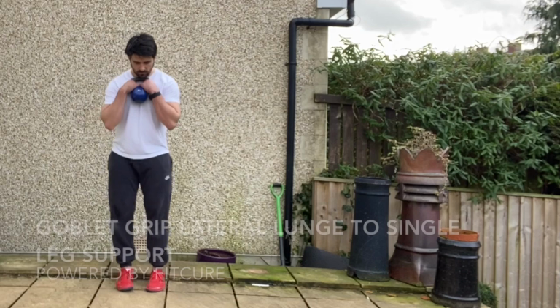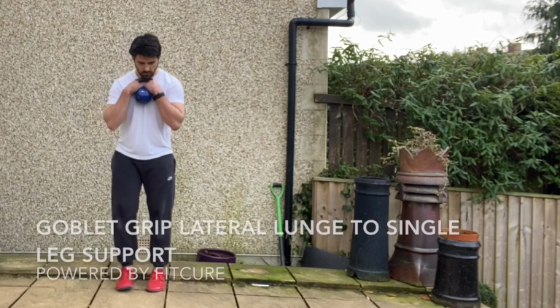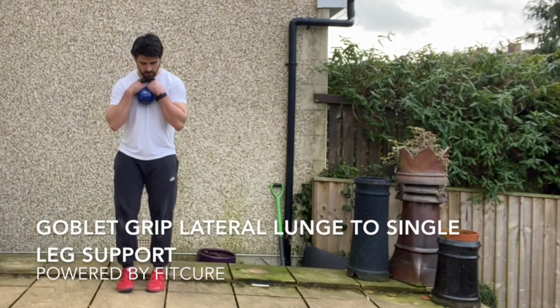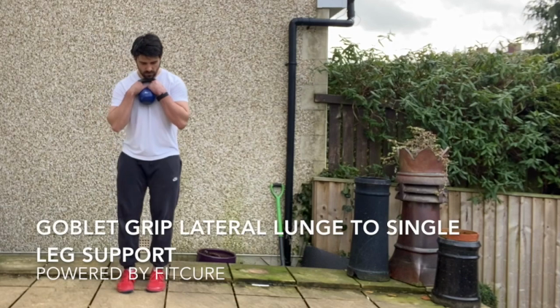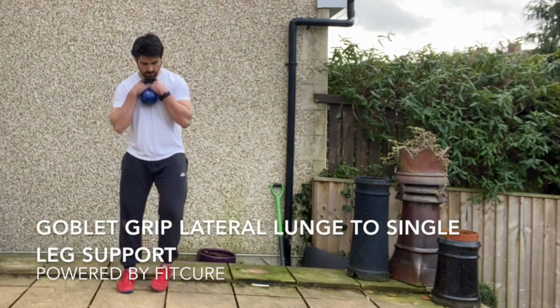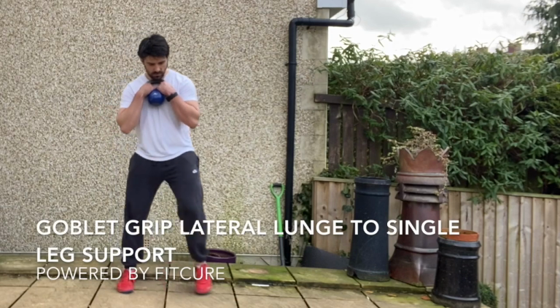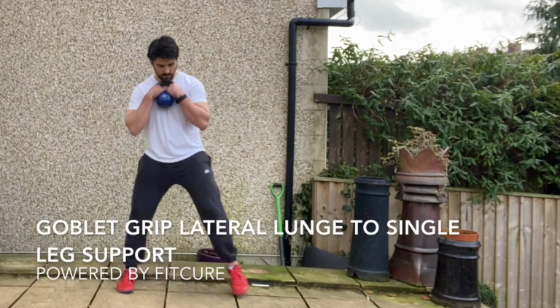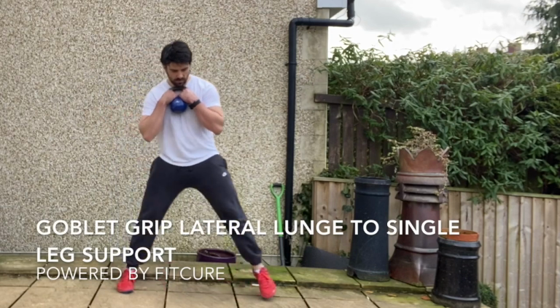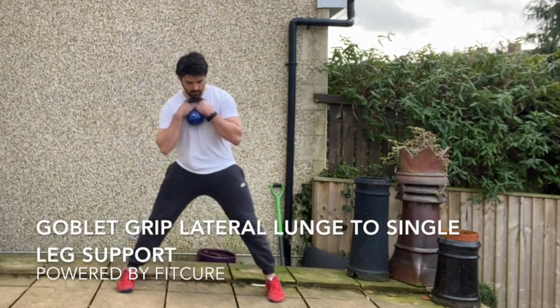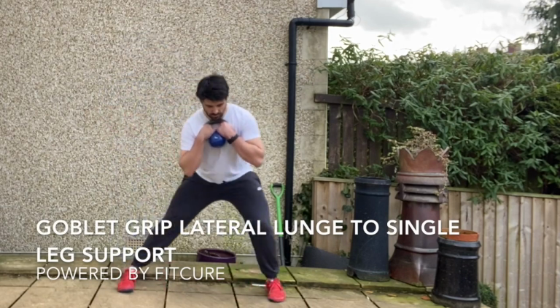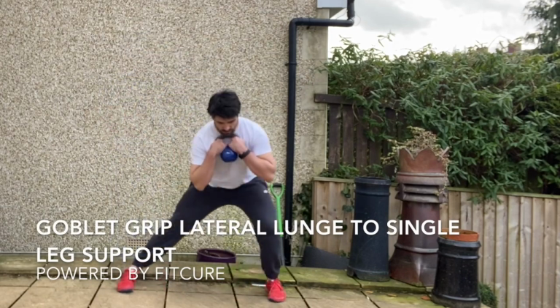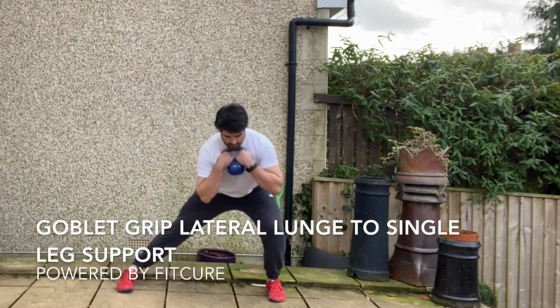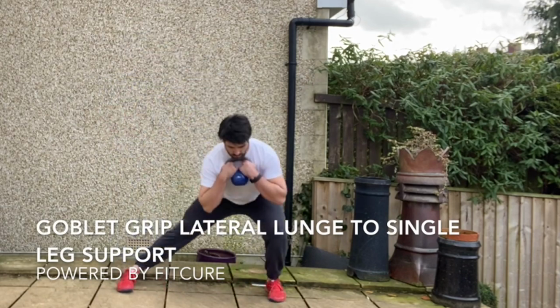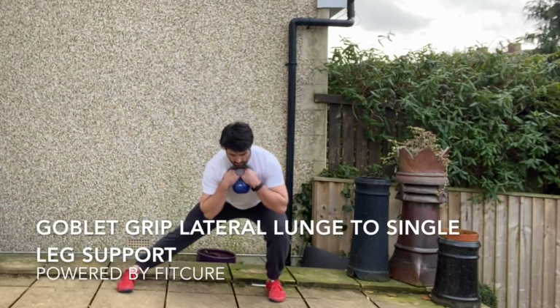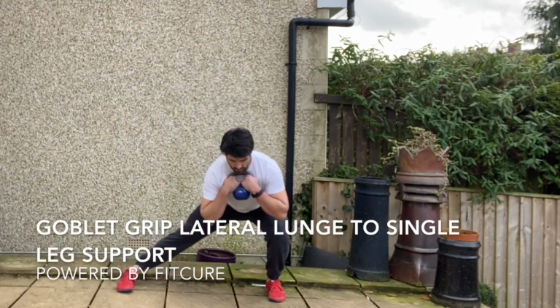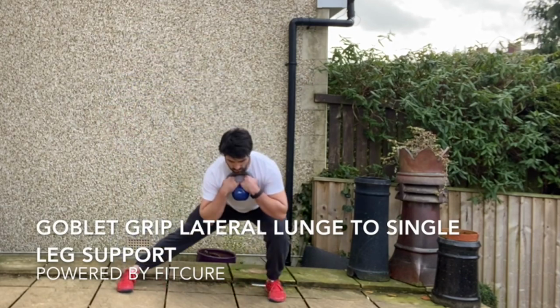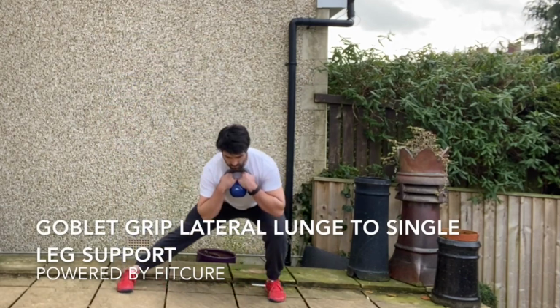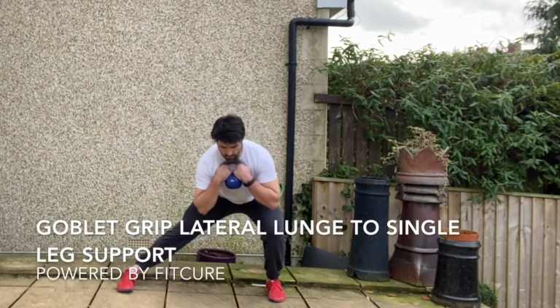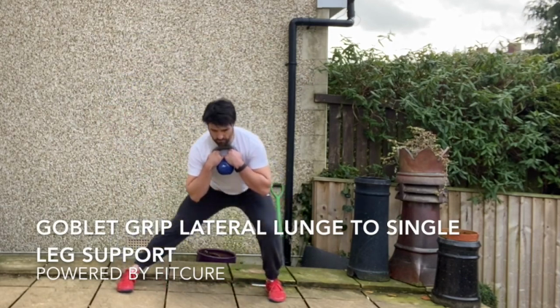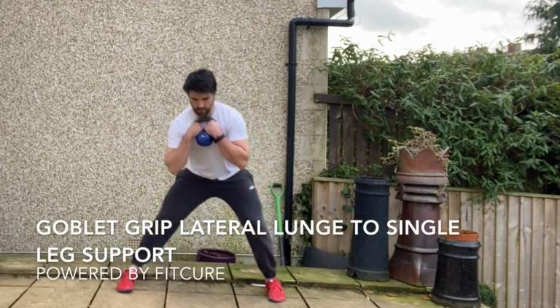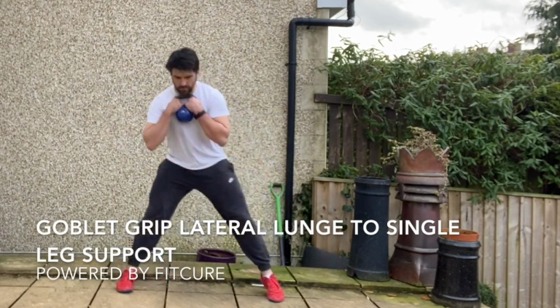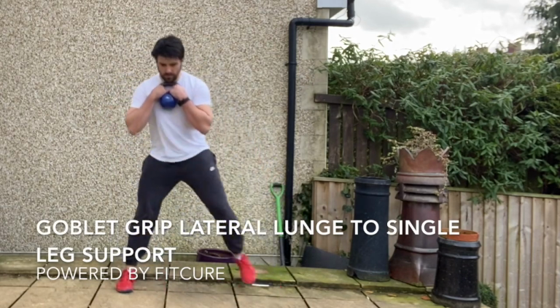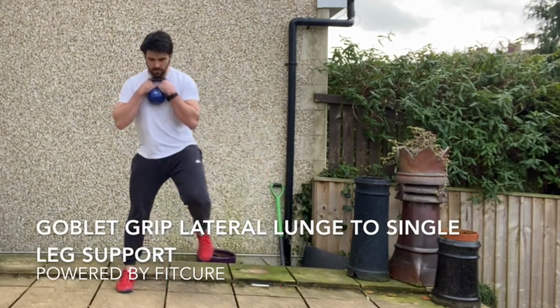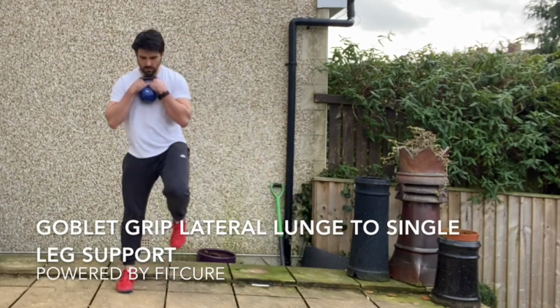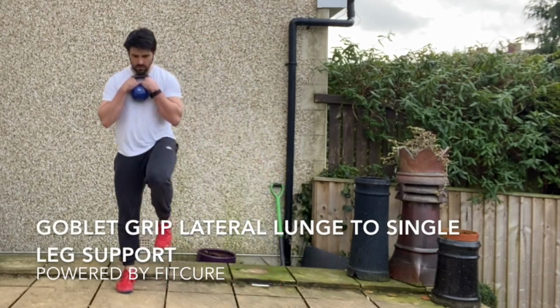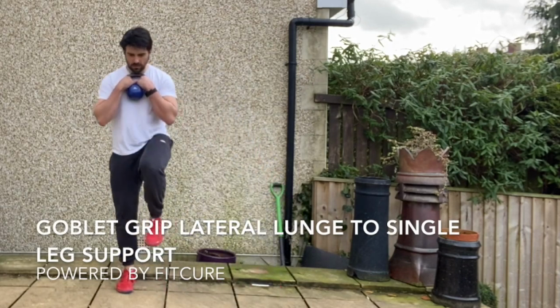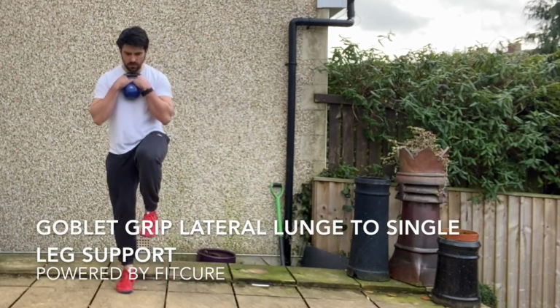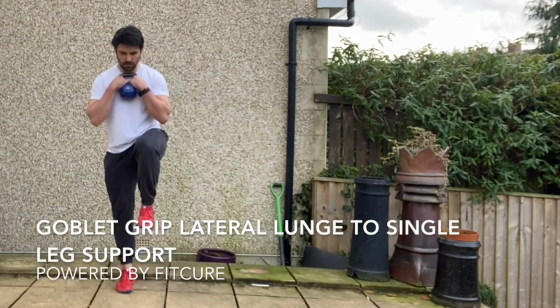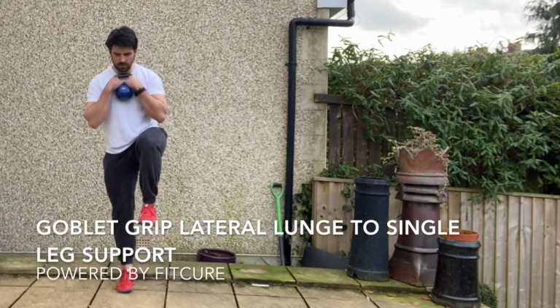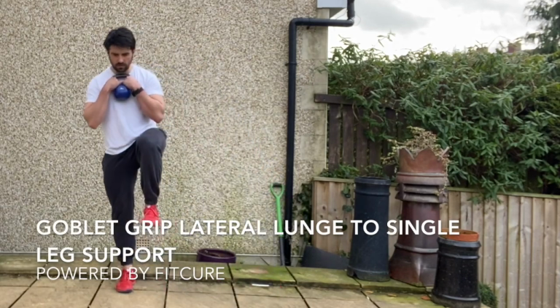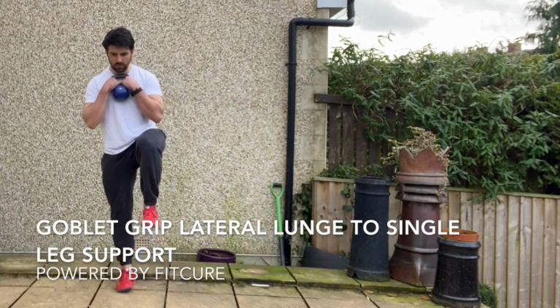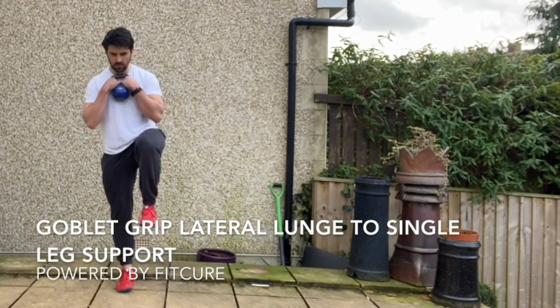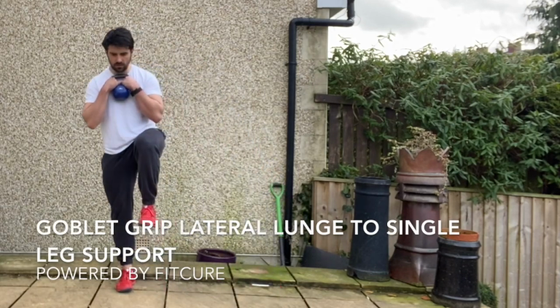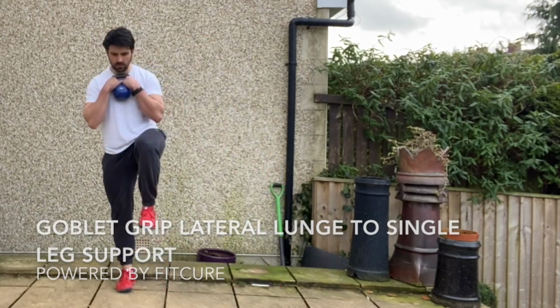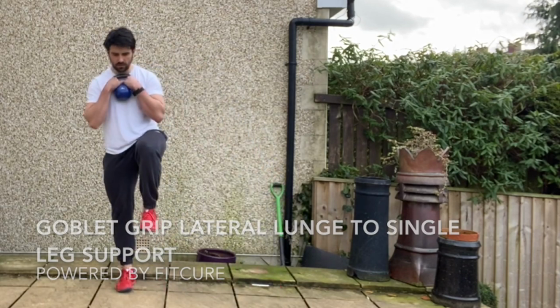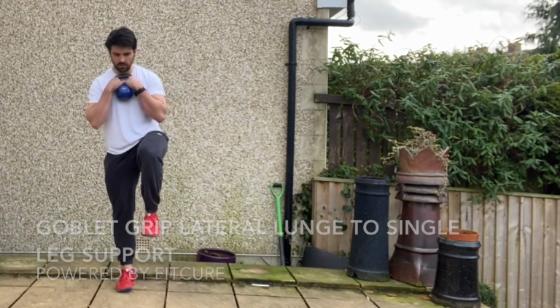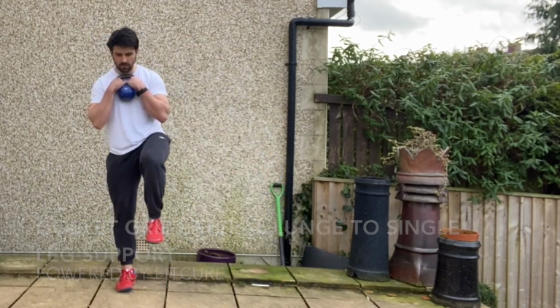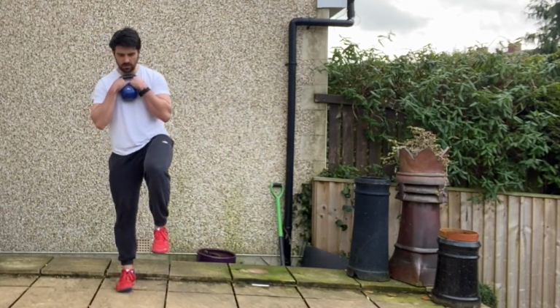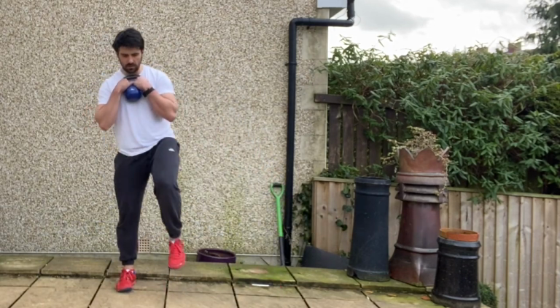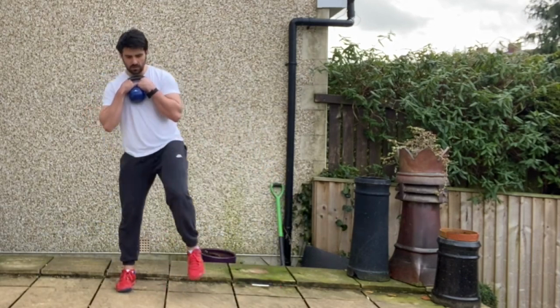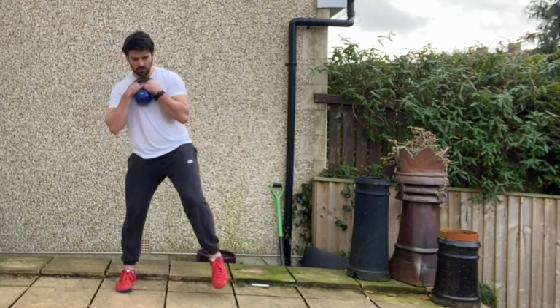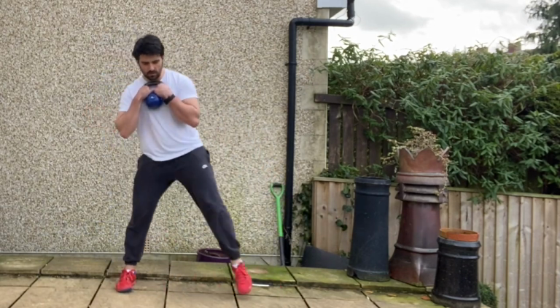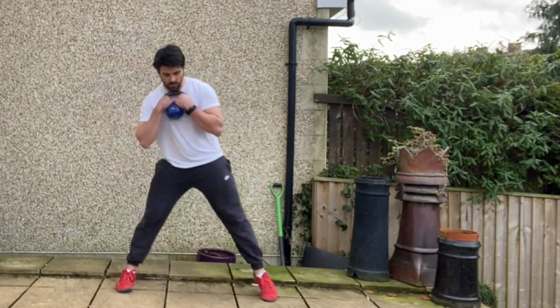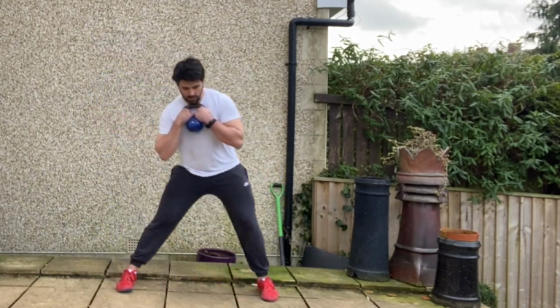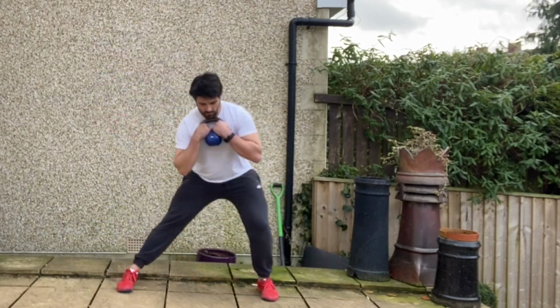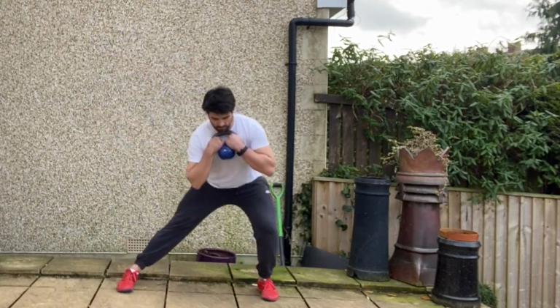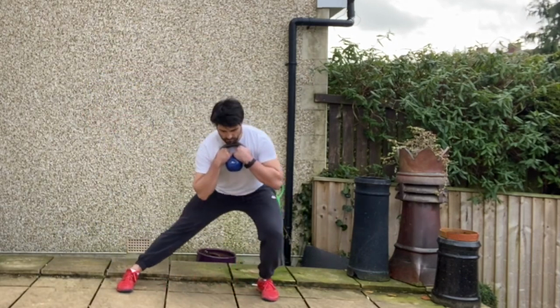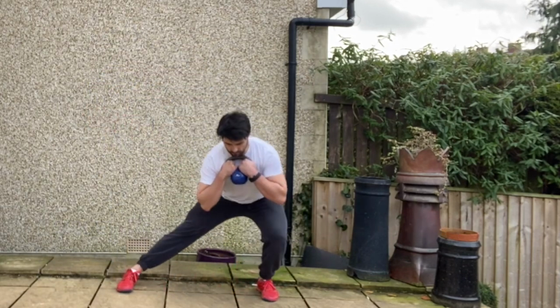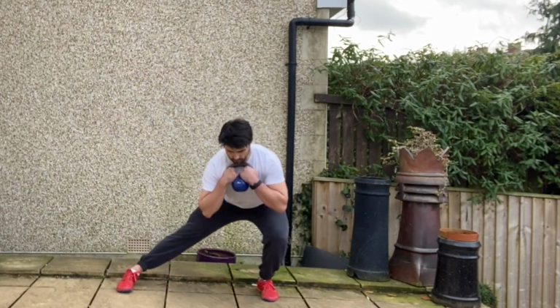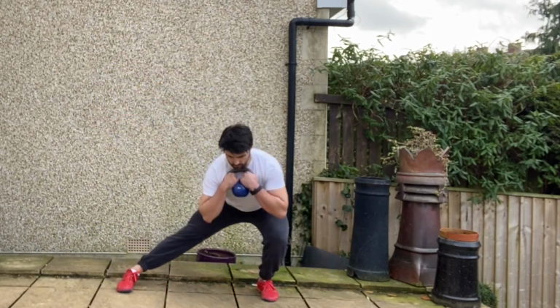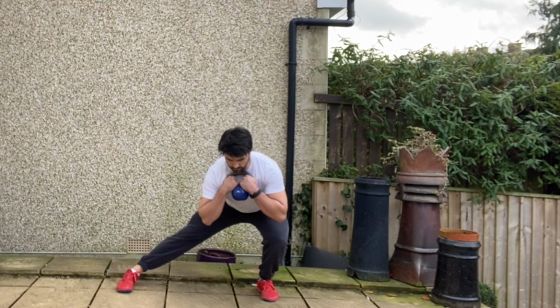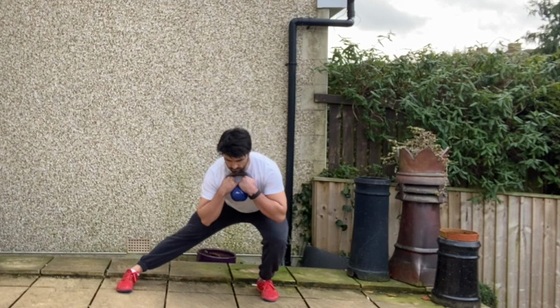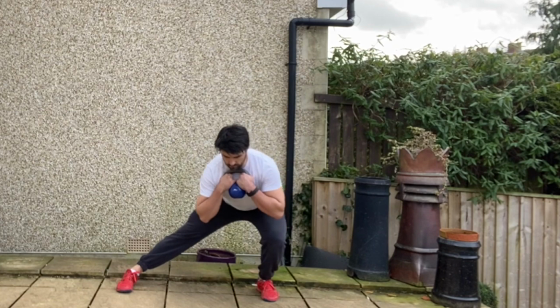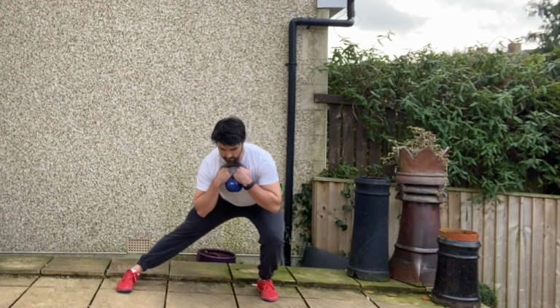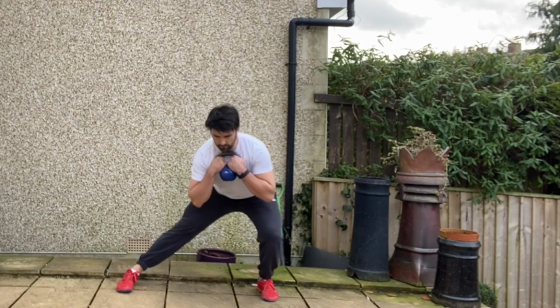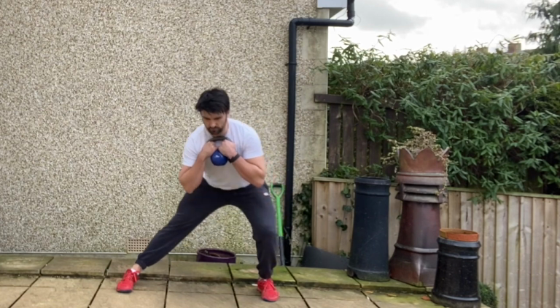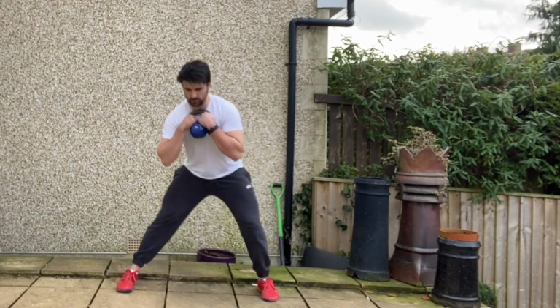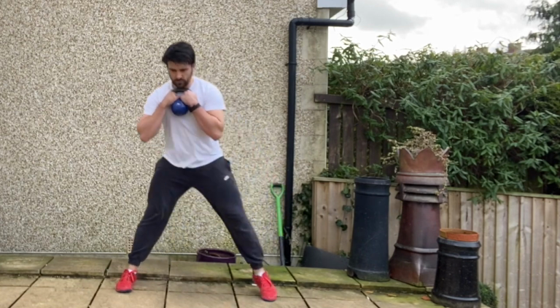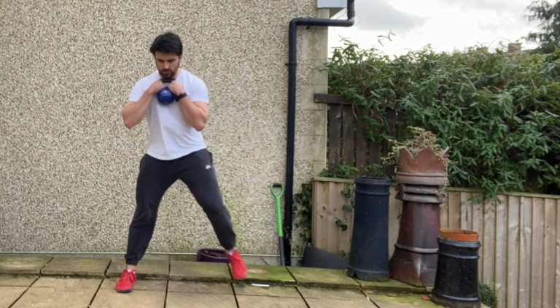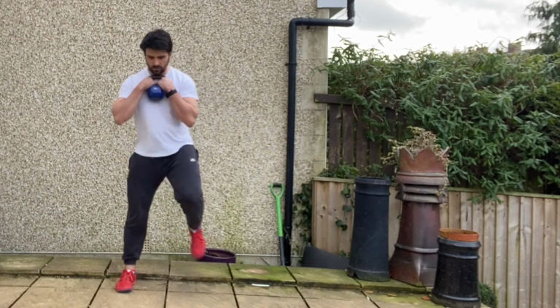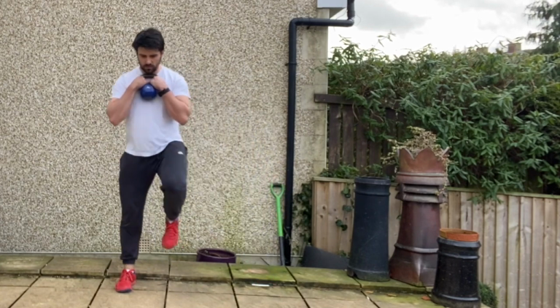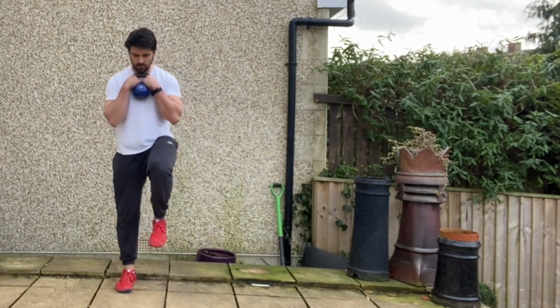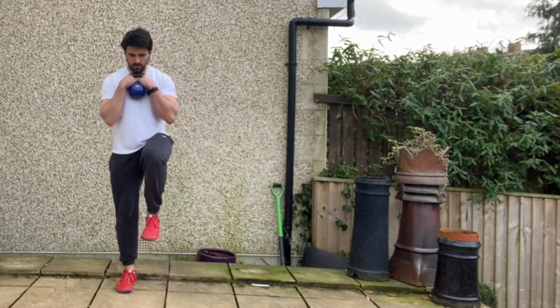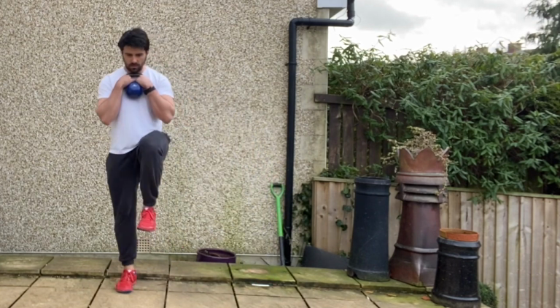Goblet grip lateral lunge to single leg support. Grabbing hold of the kettlebell or dumbbell in a goblet grip position, feet hip width apart.